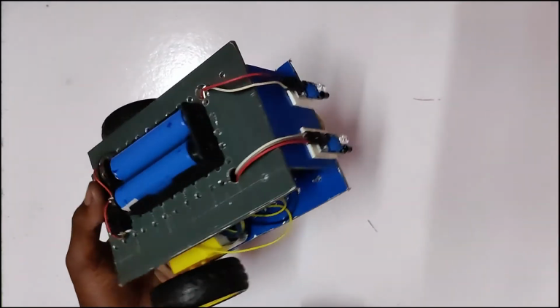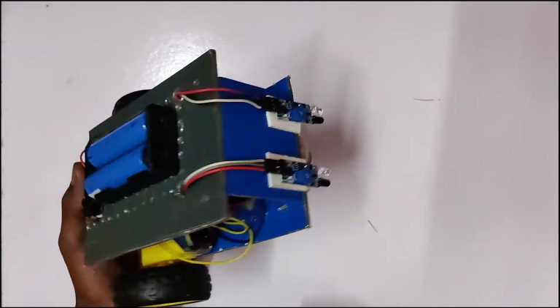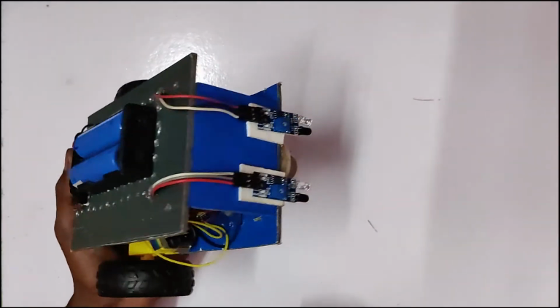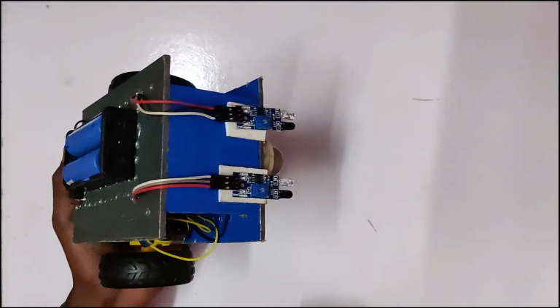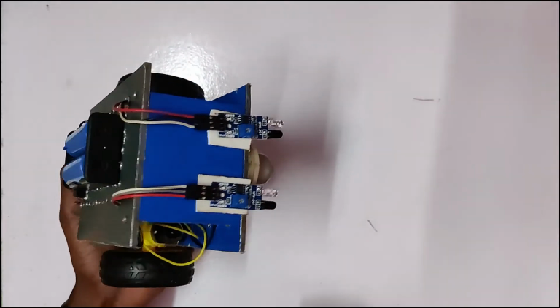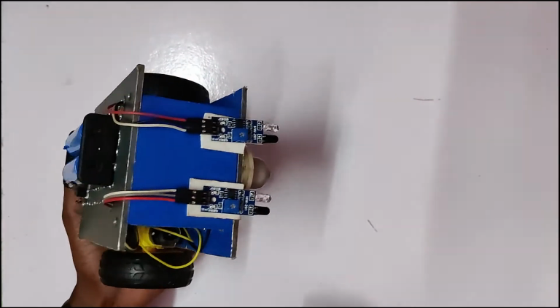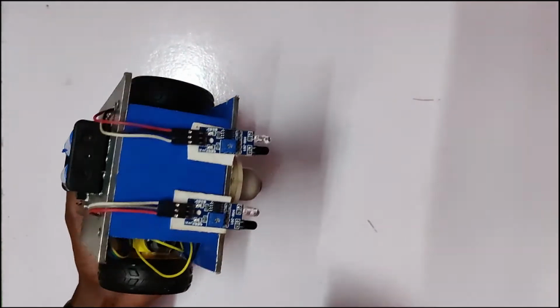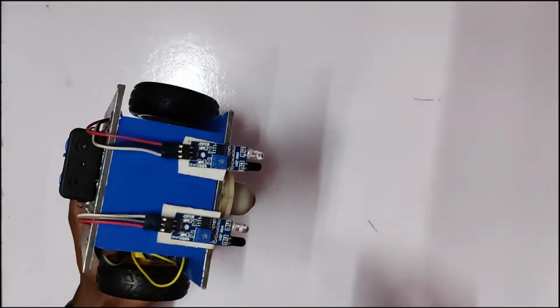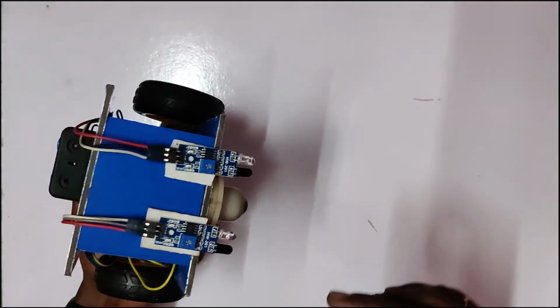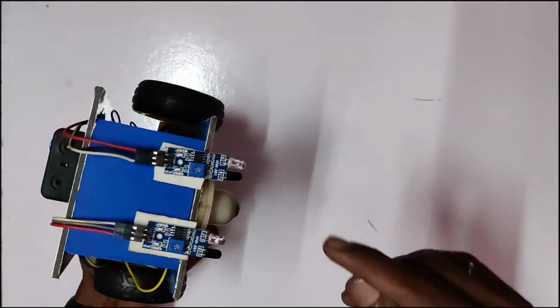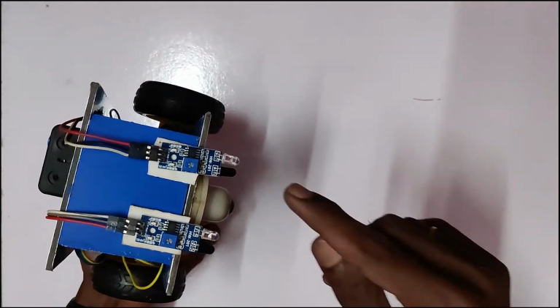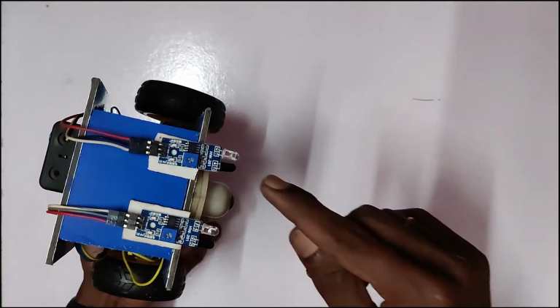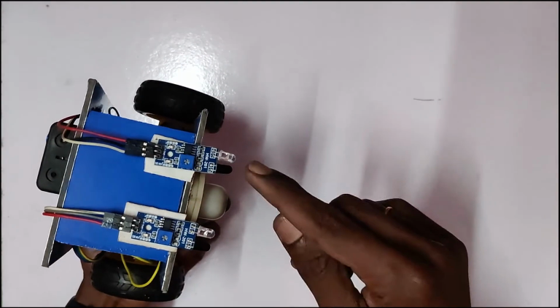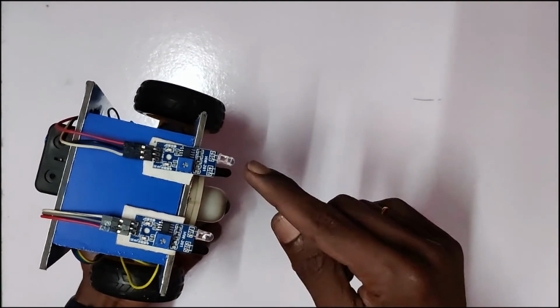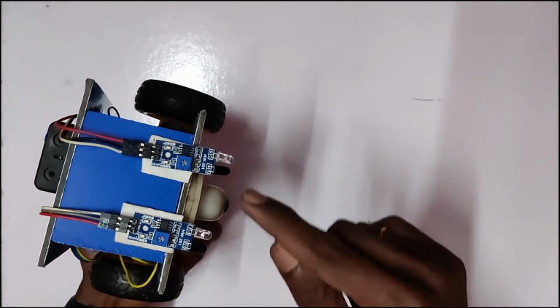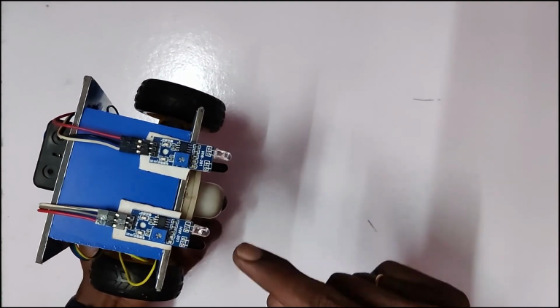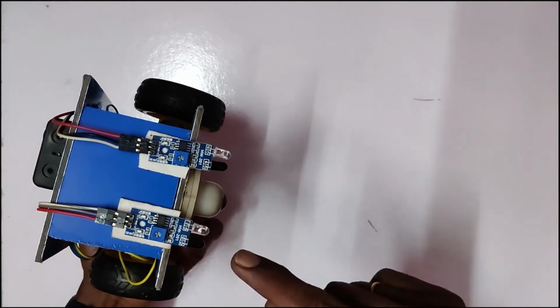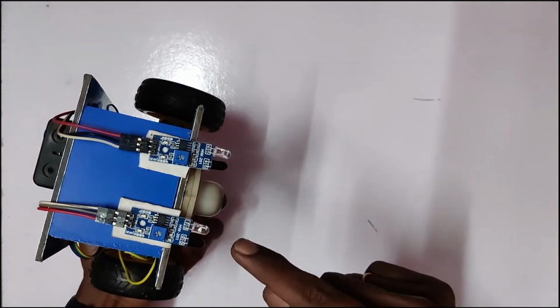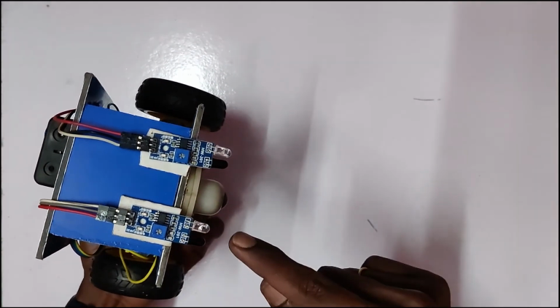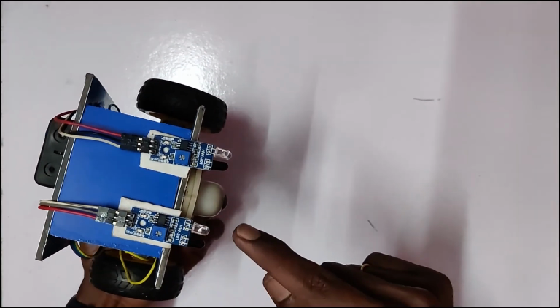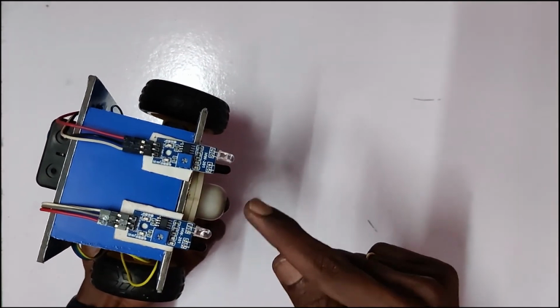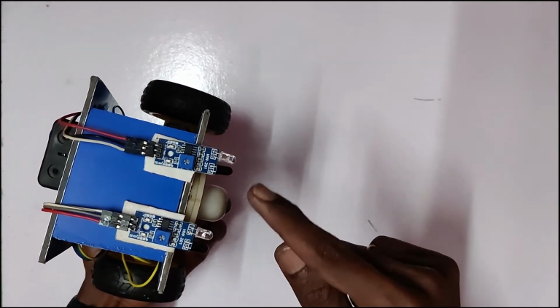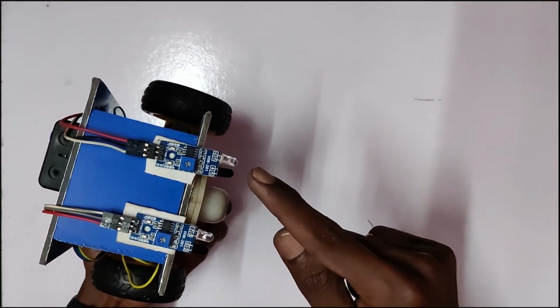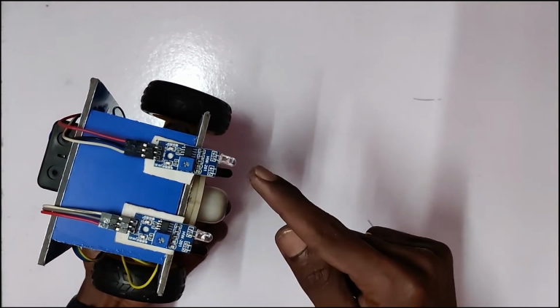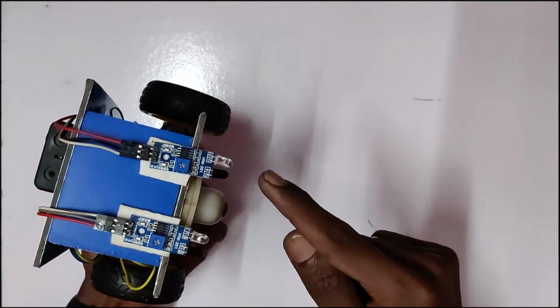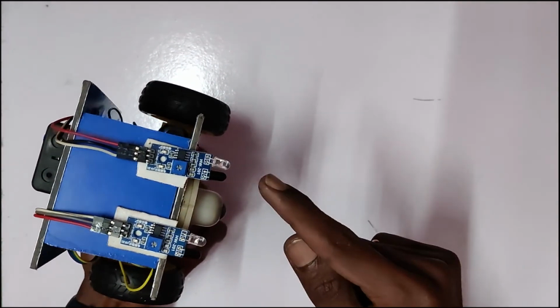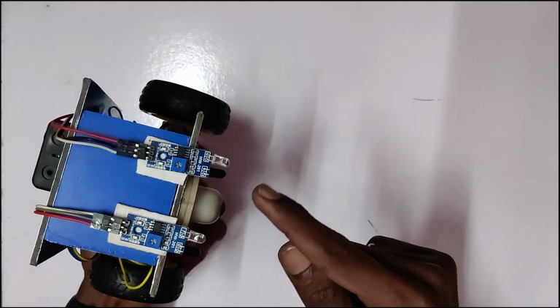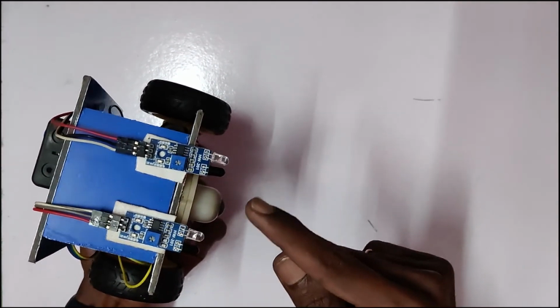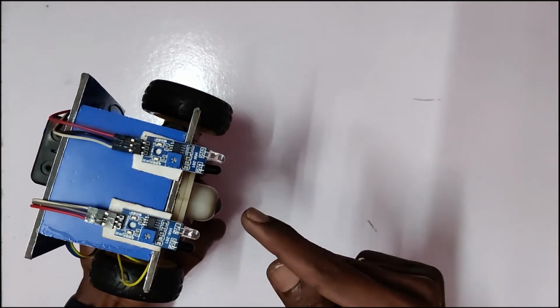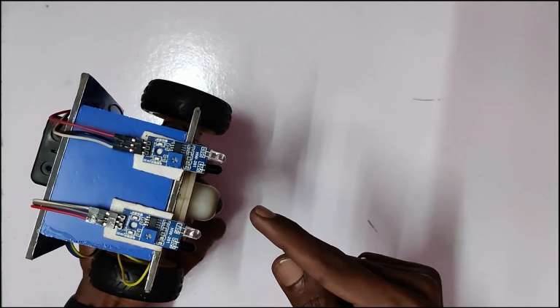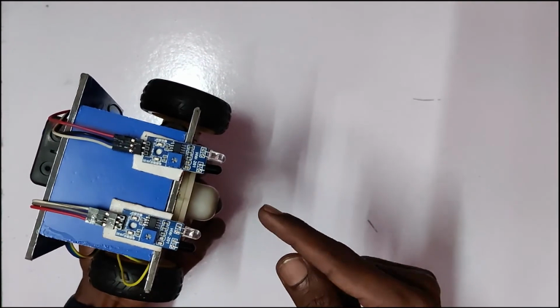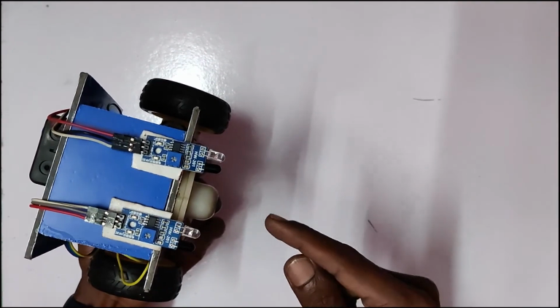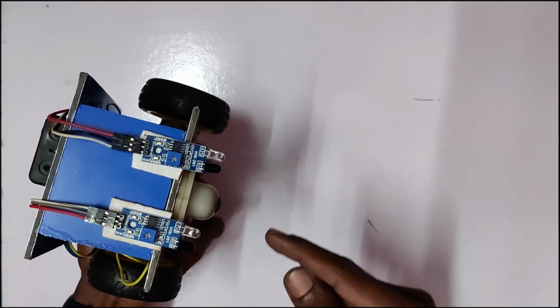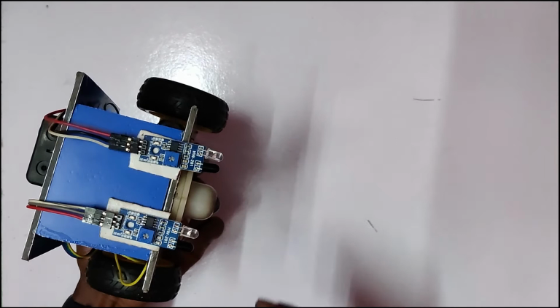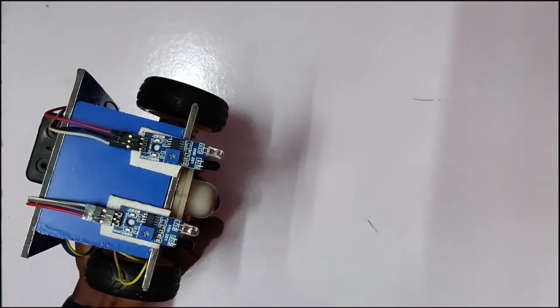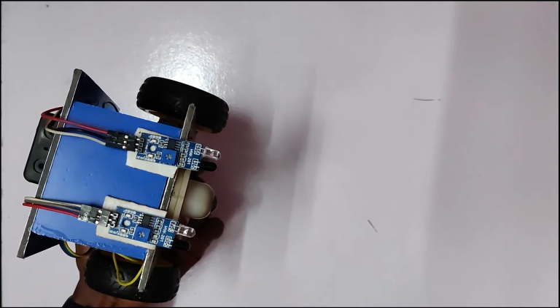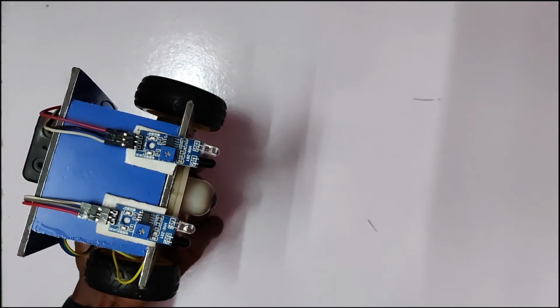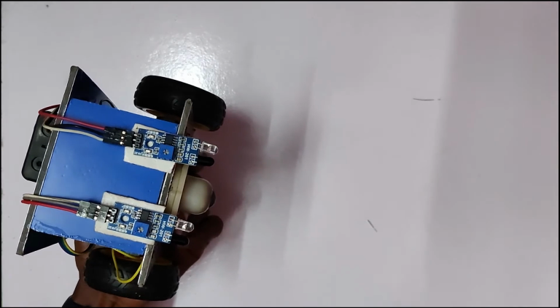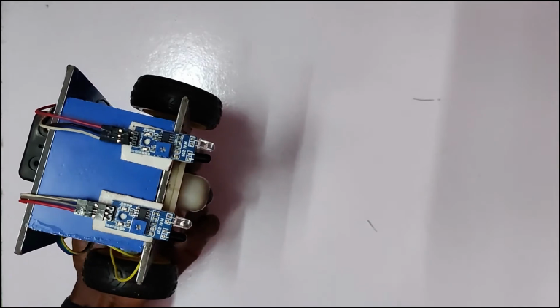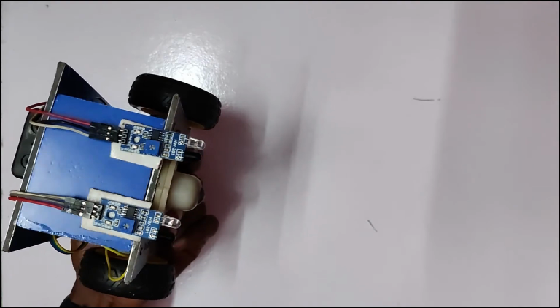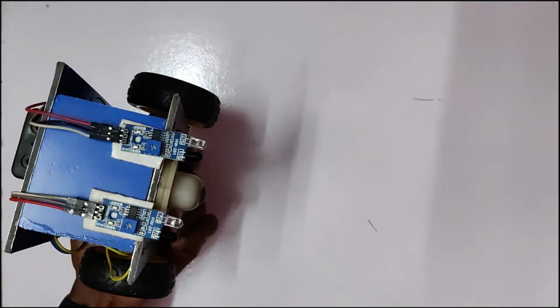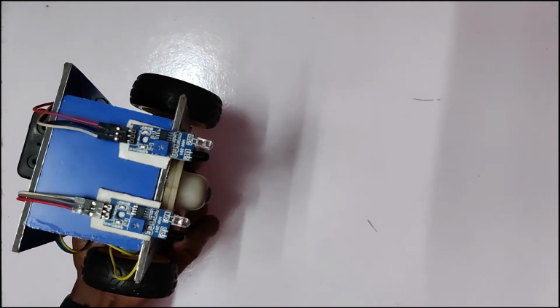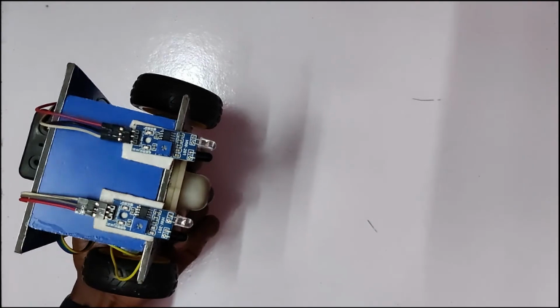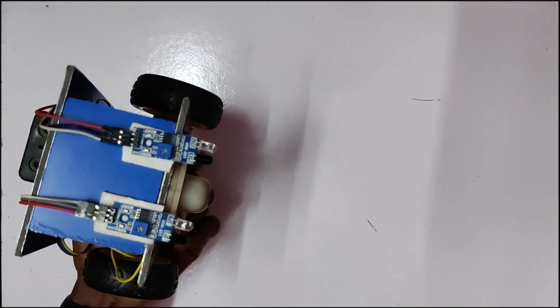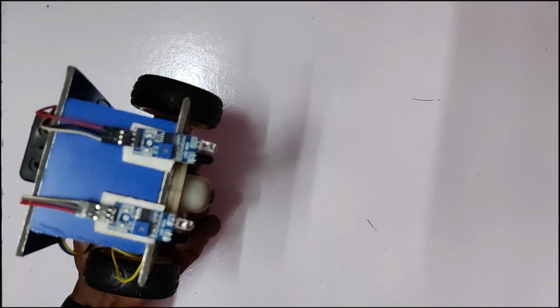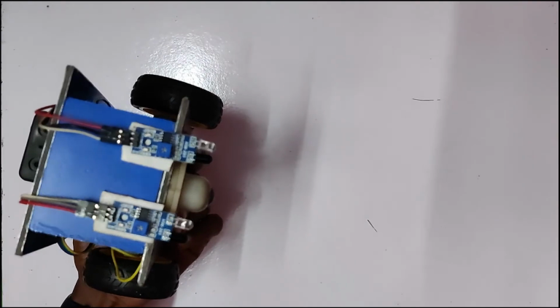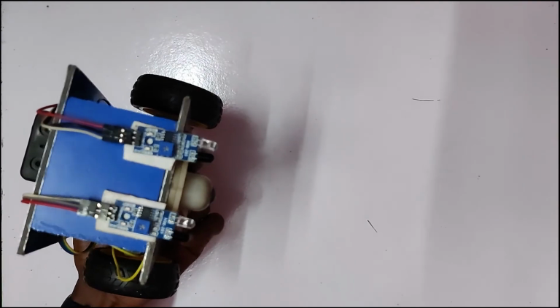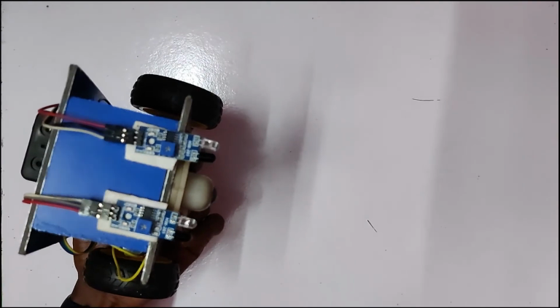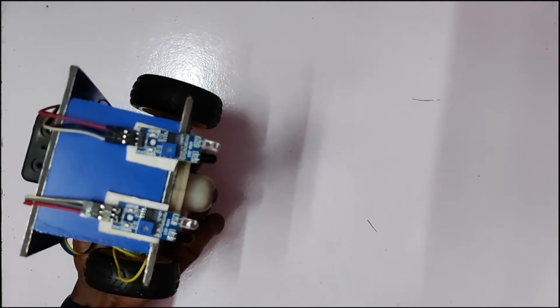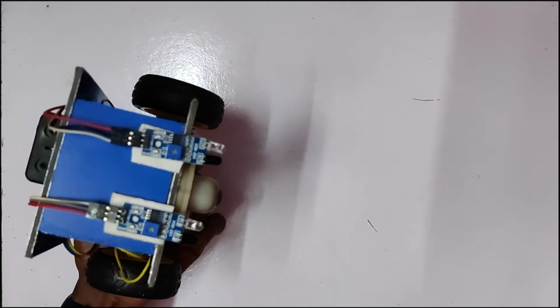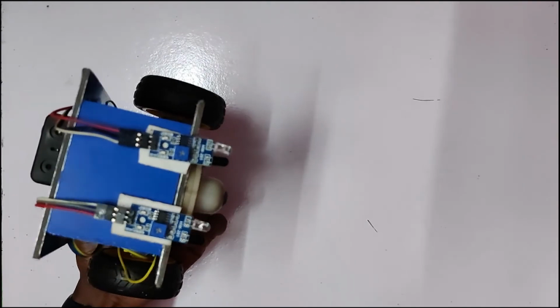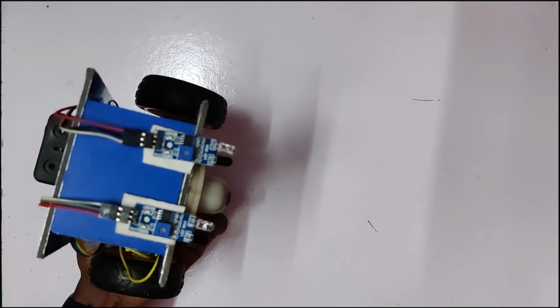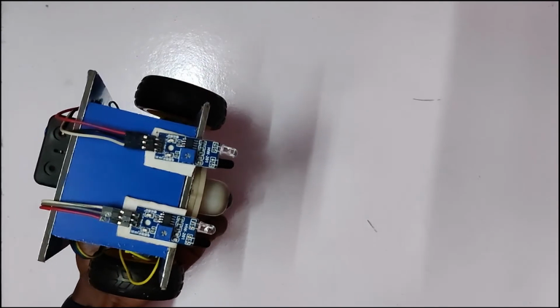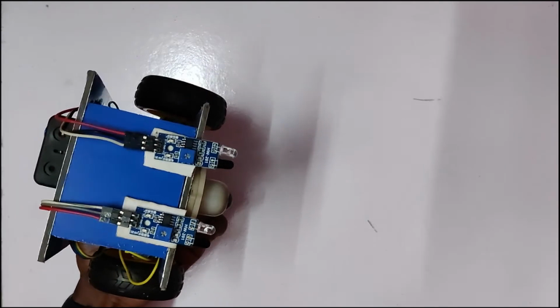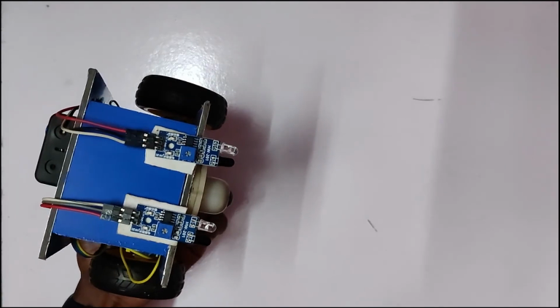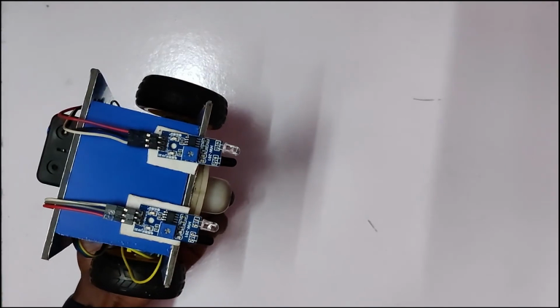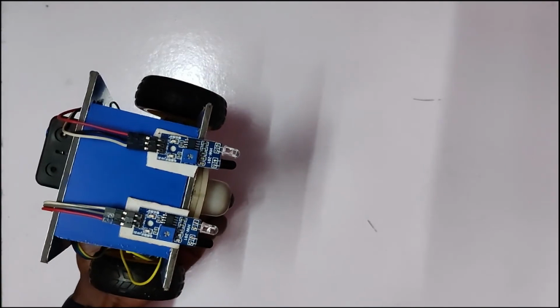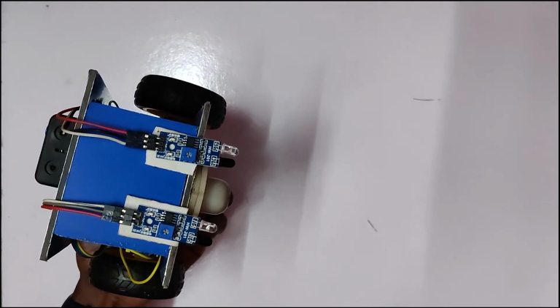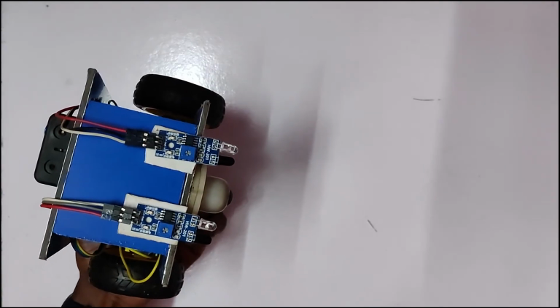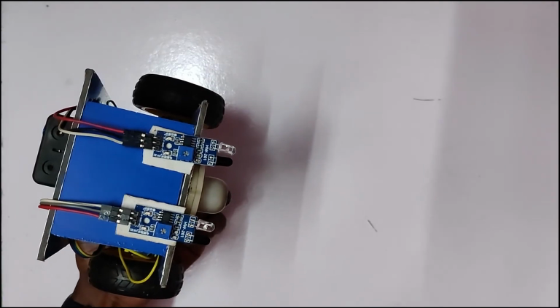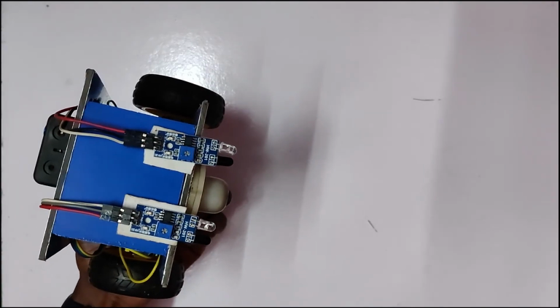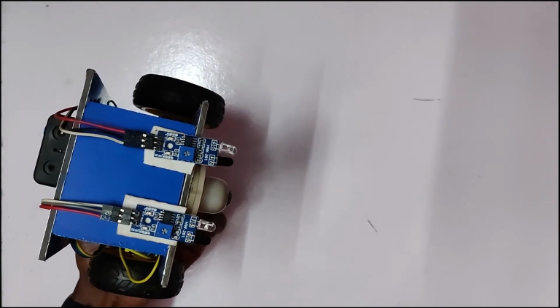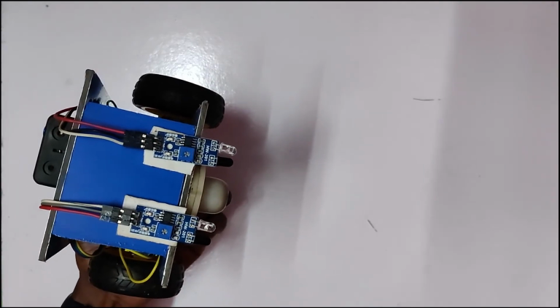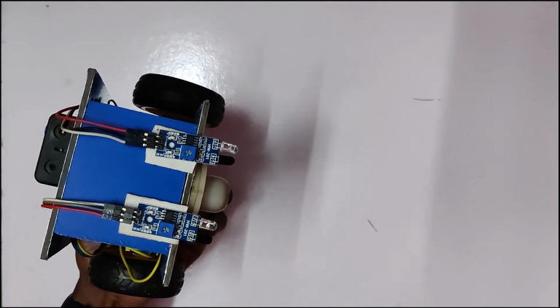We are getting an IR sensor. We are talking about IR sensor. We are doing a little bit with IR sensor, then we will check our channel.